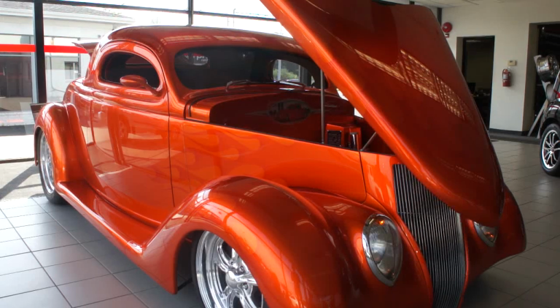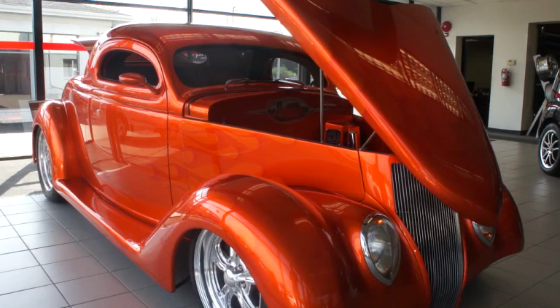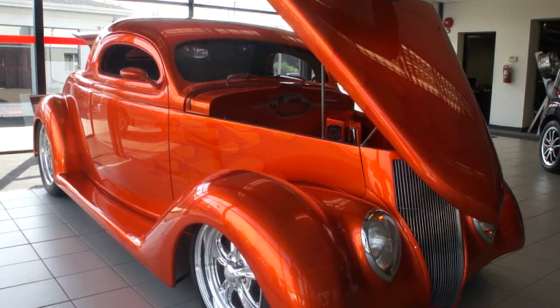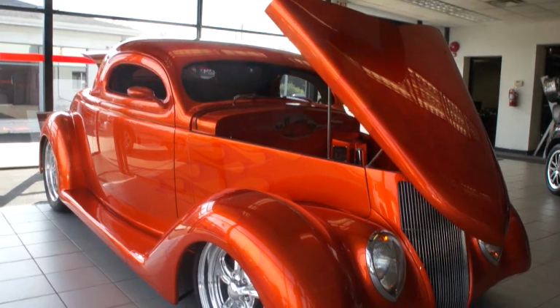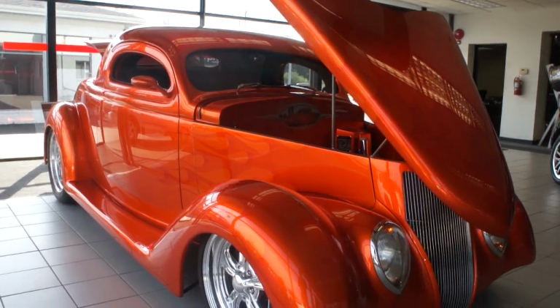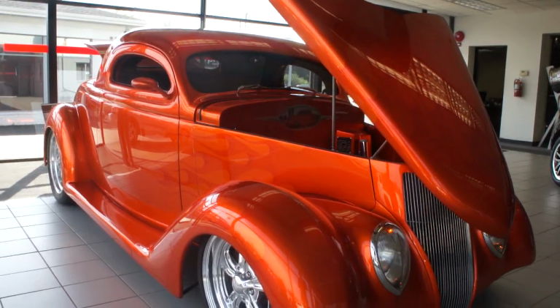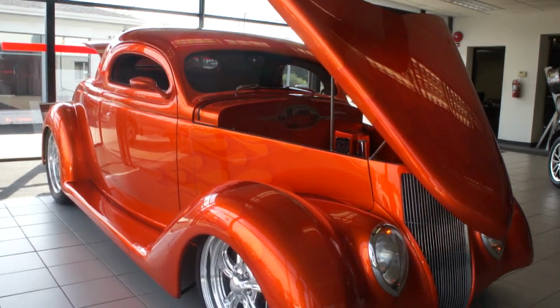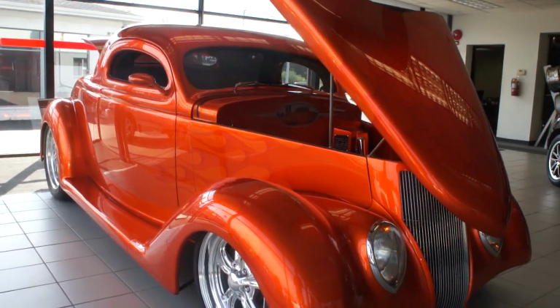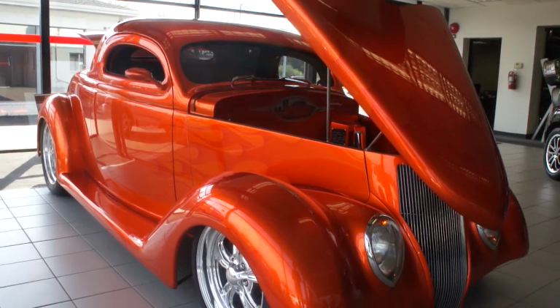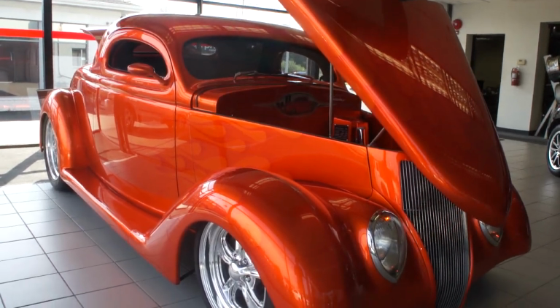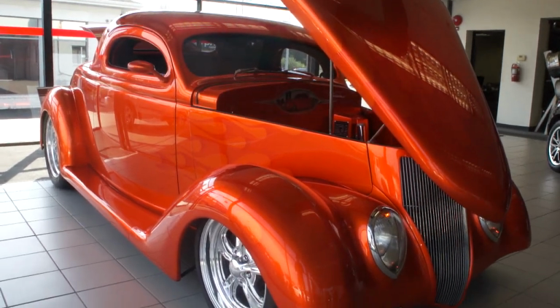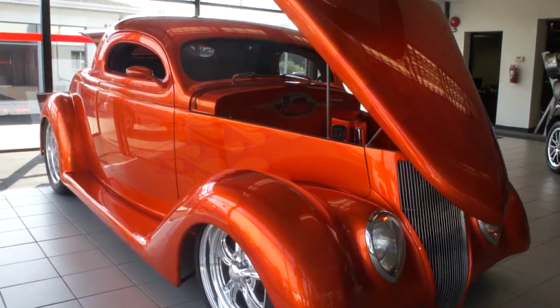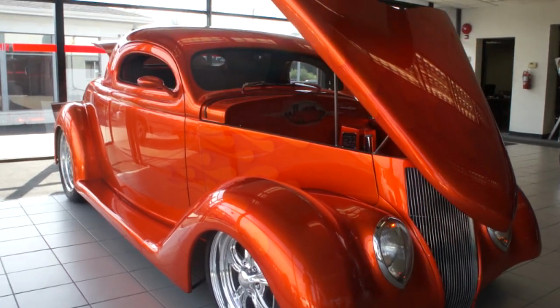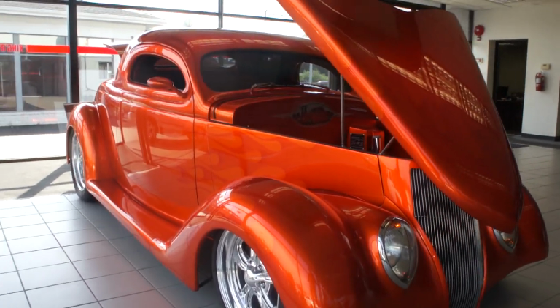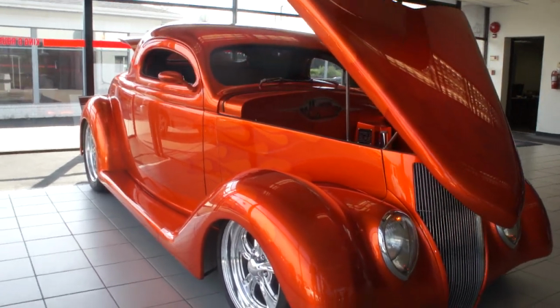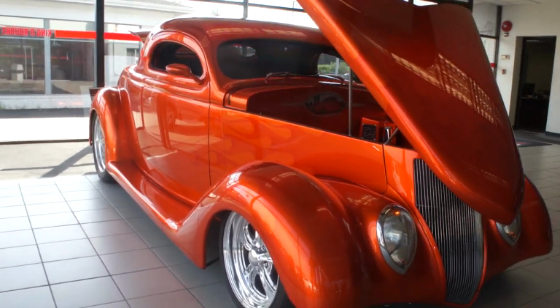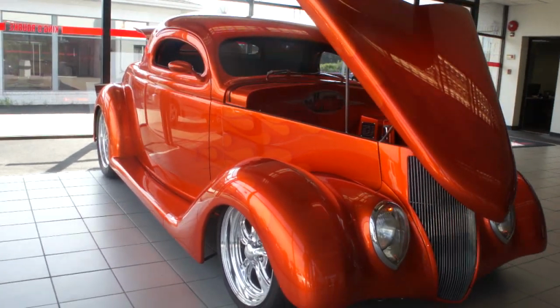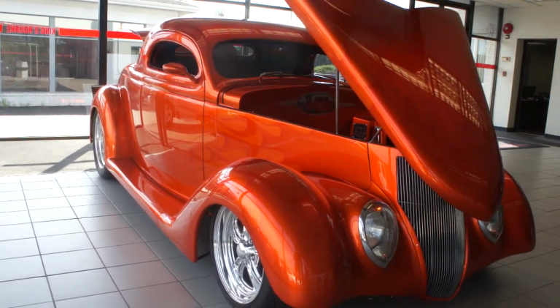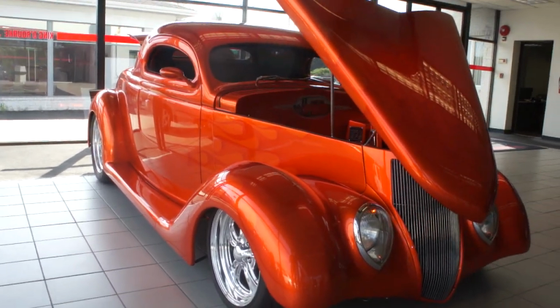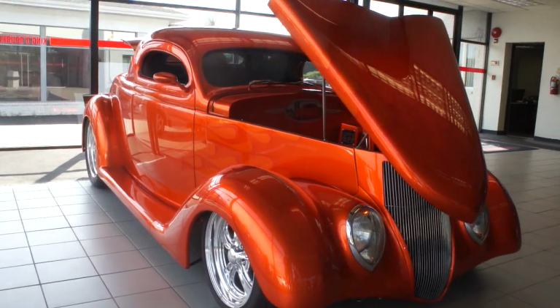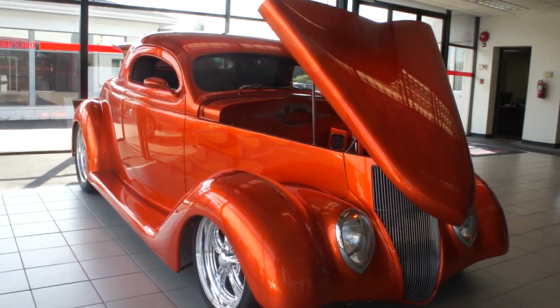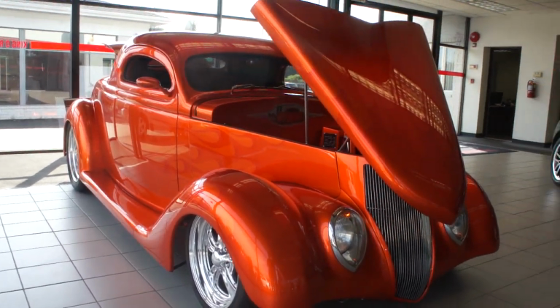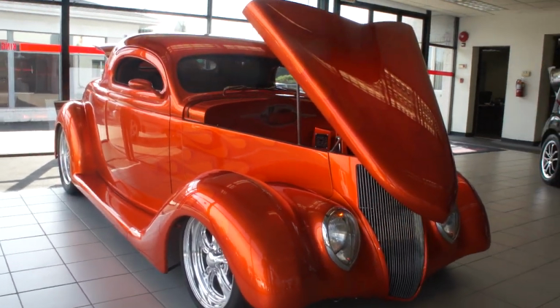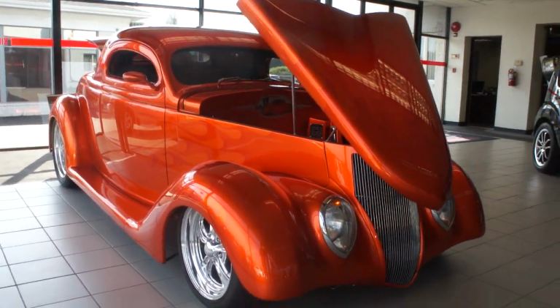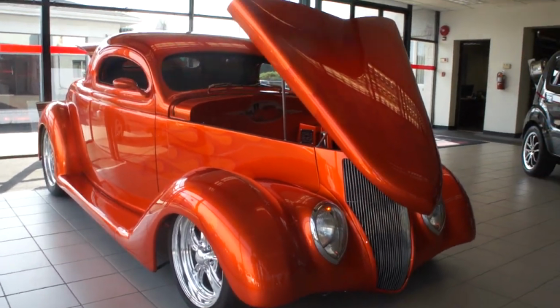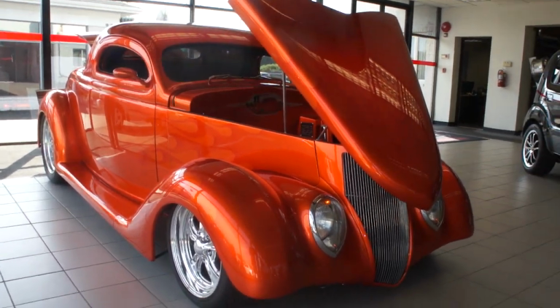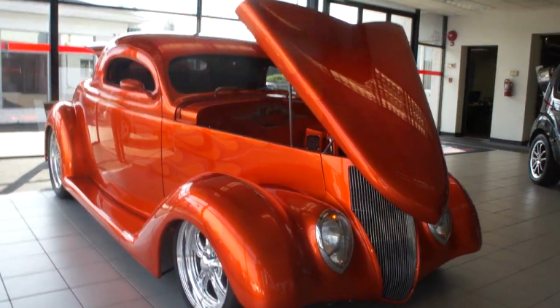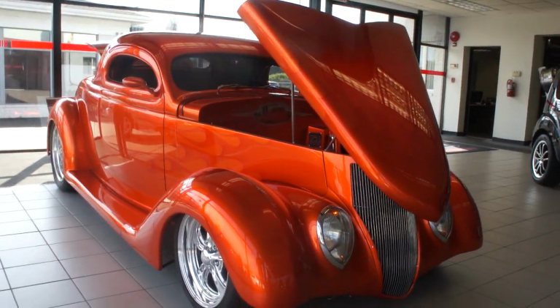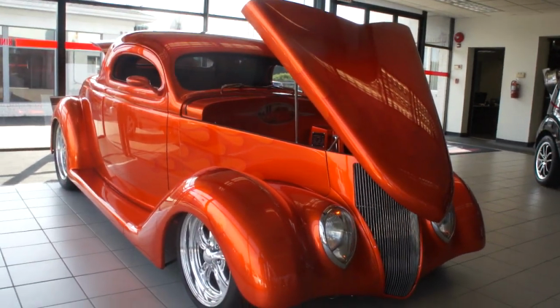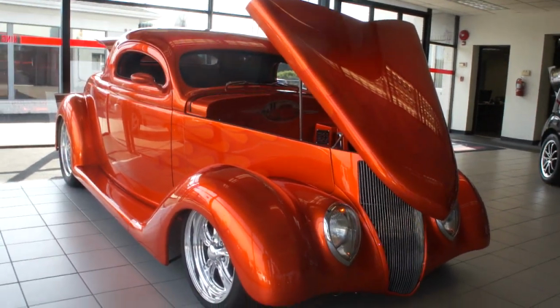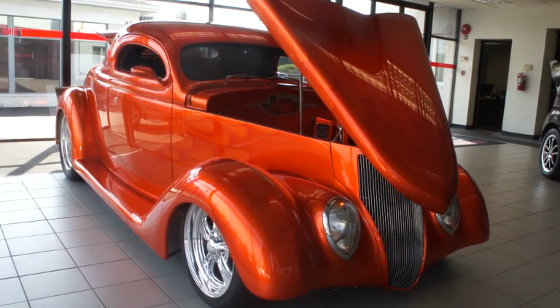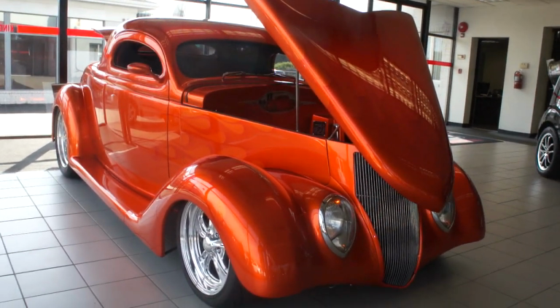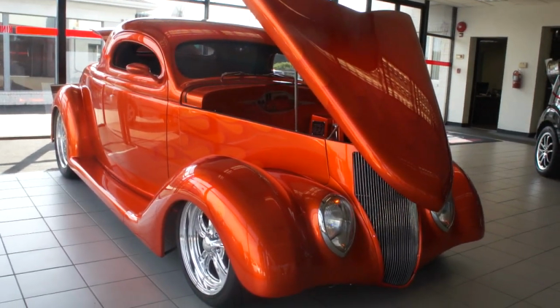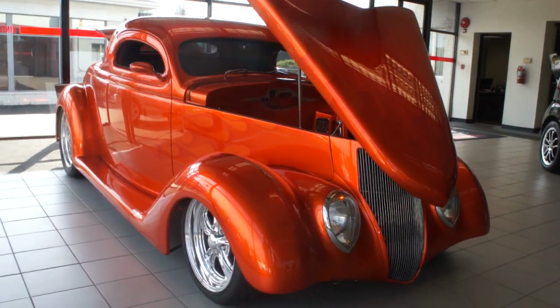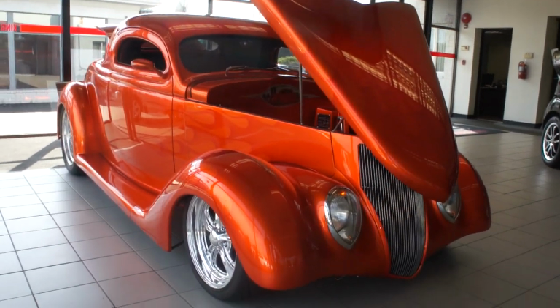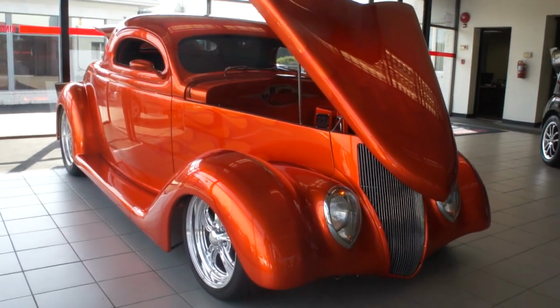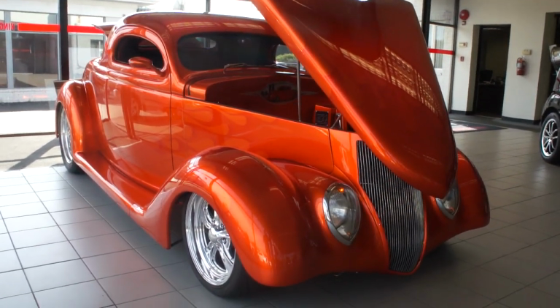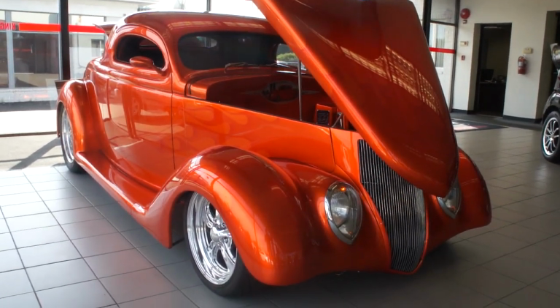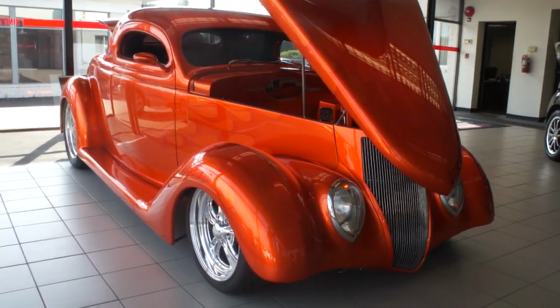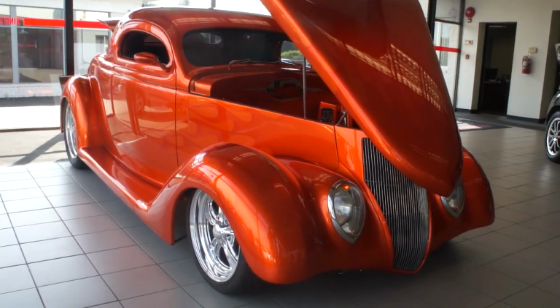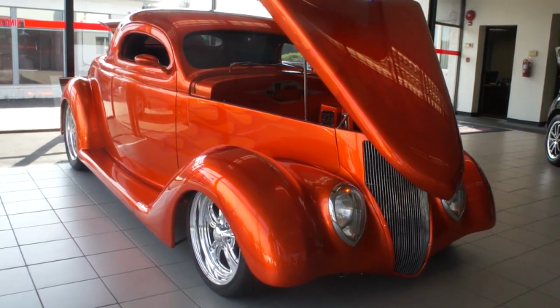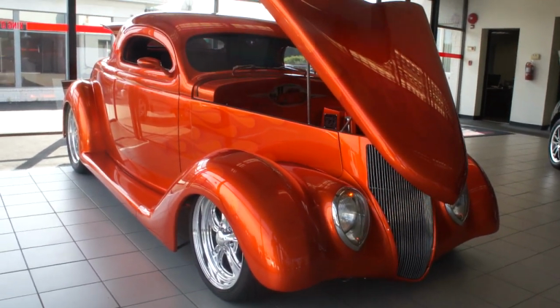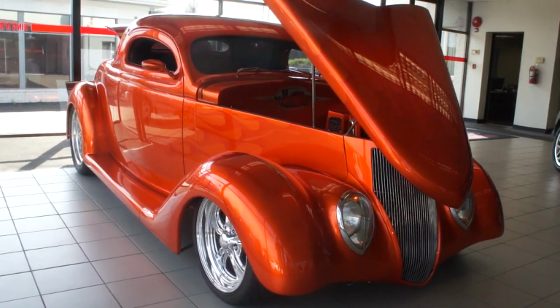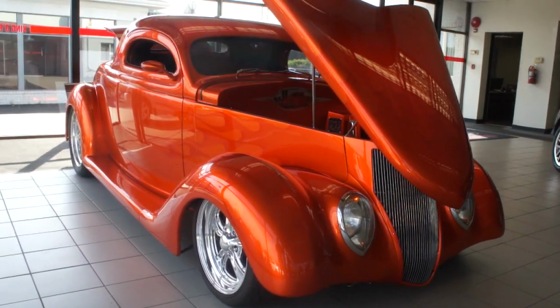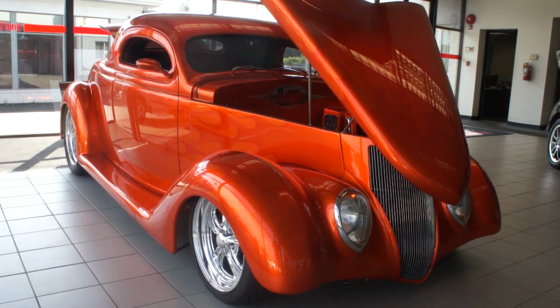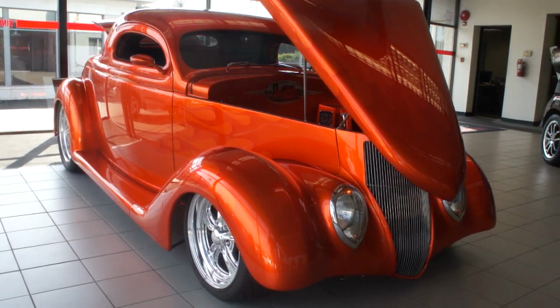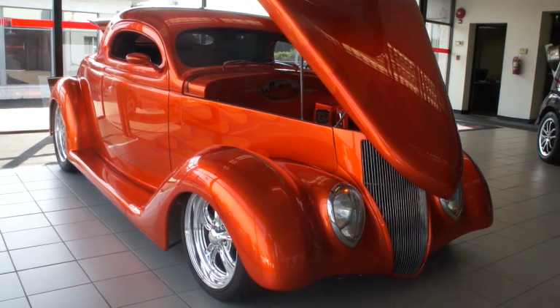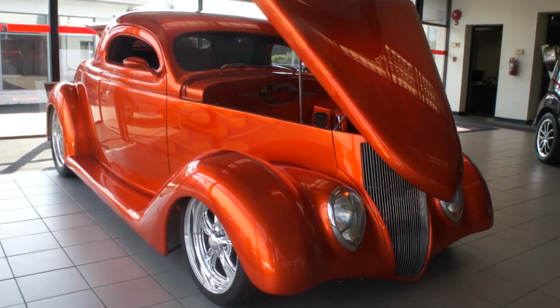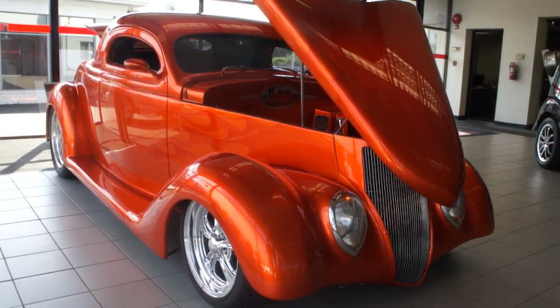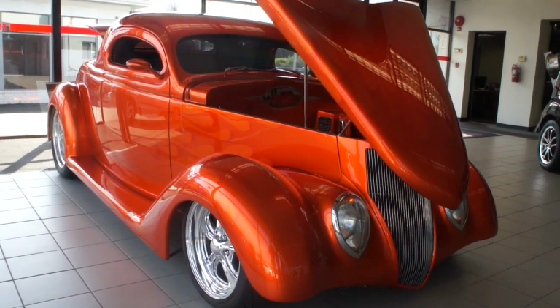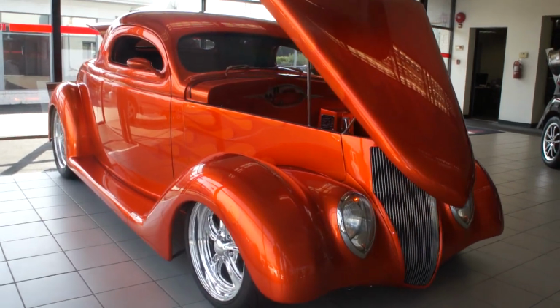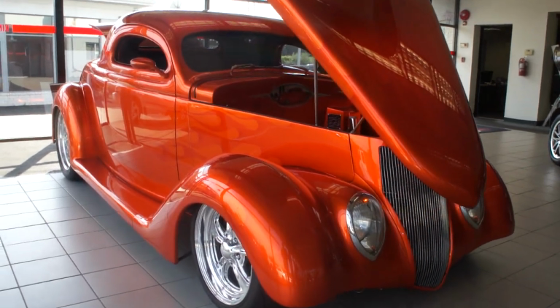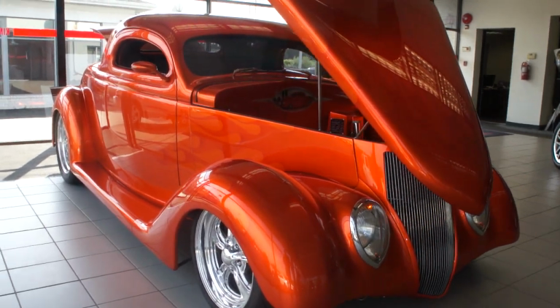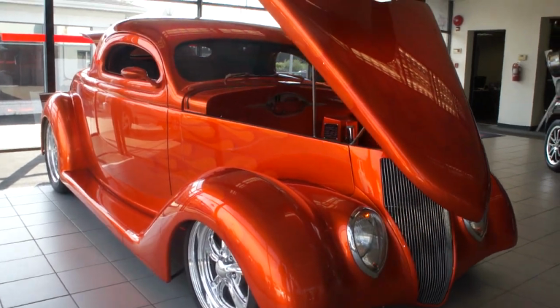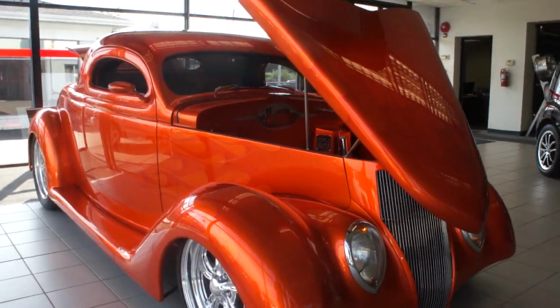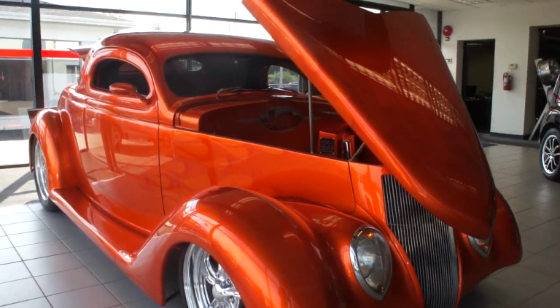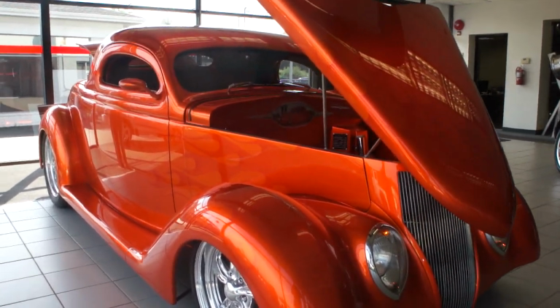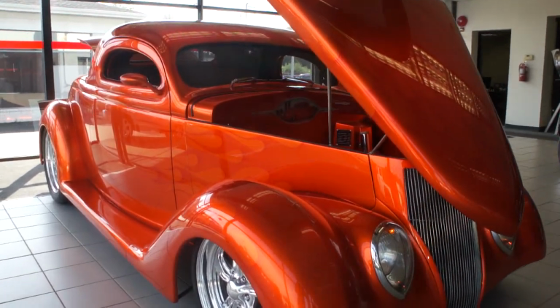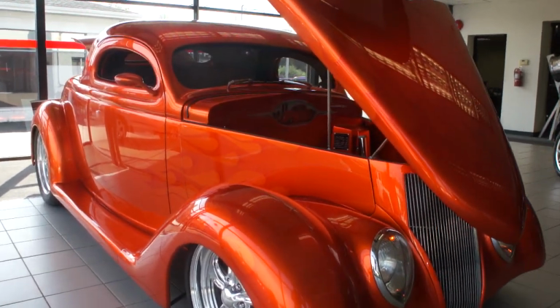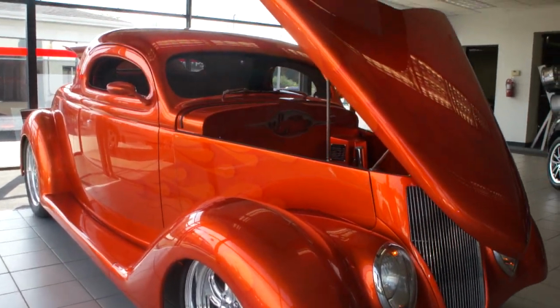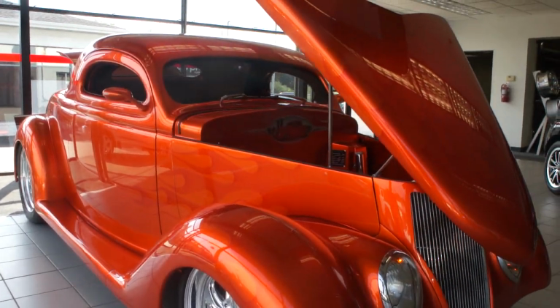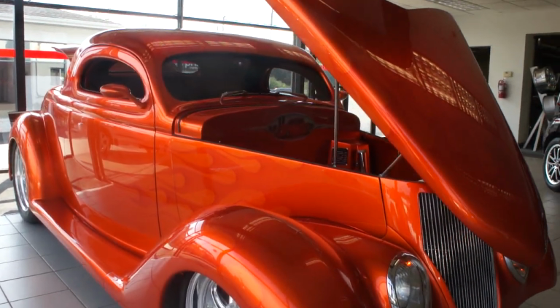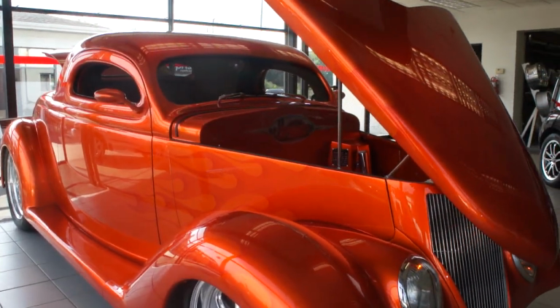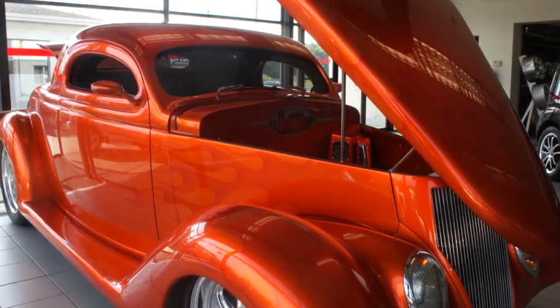Hey guys, thanks for joining us today. I'm Mike Reynolds over at Weeby Autos. Today we have a 1936 Ford 3 window built by Downs Designs.